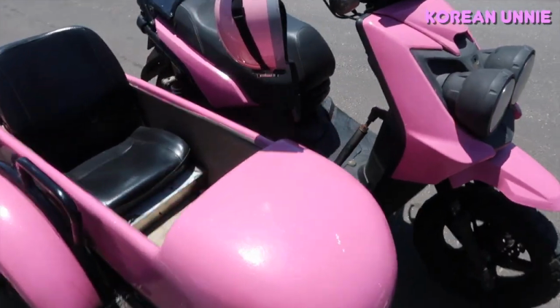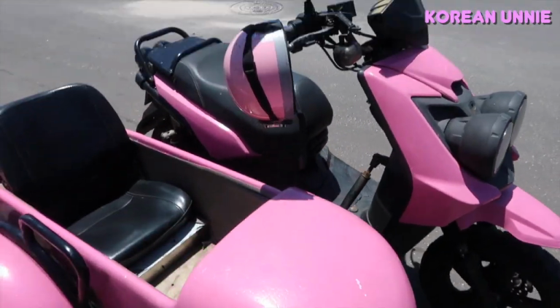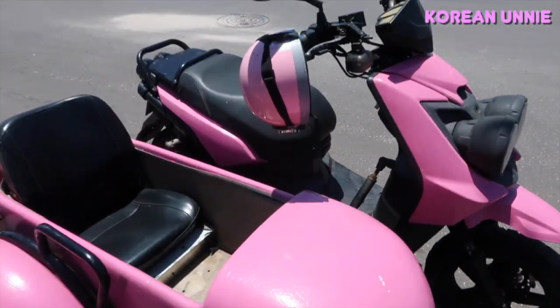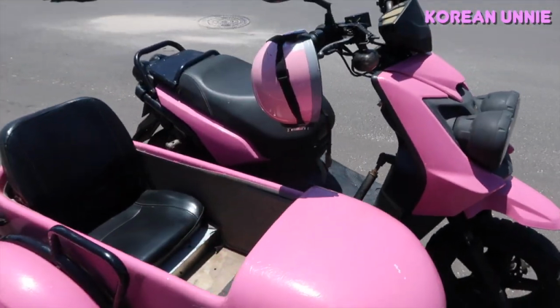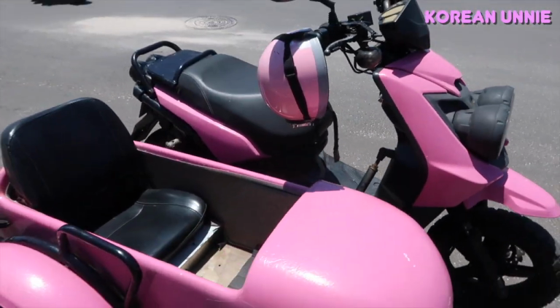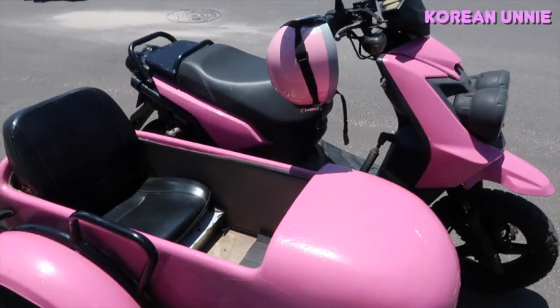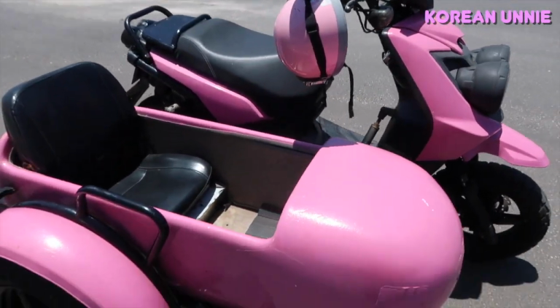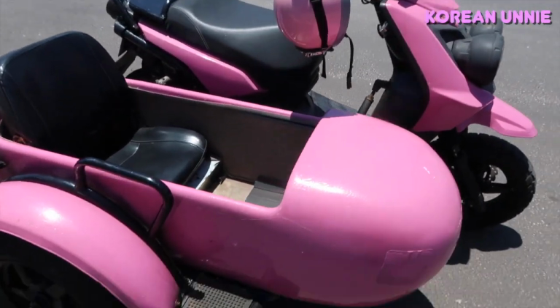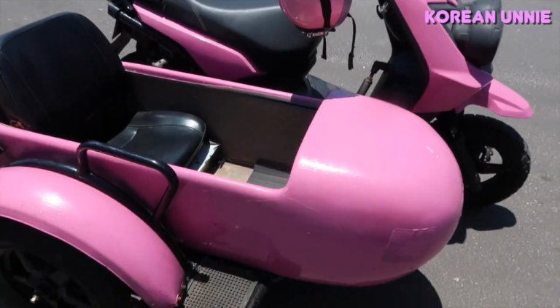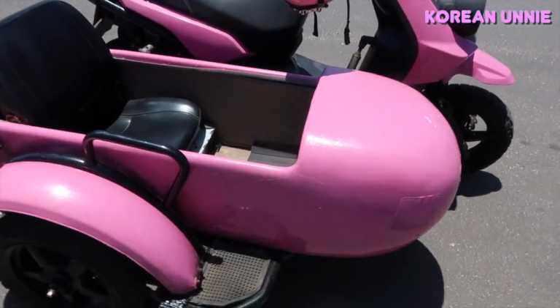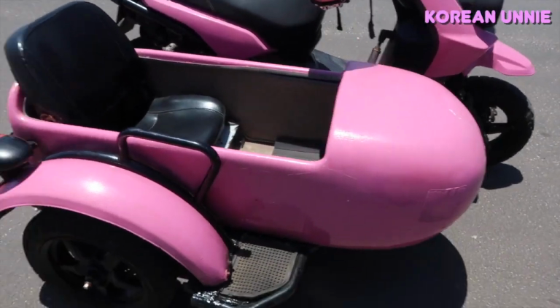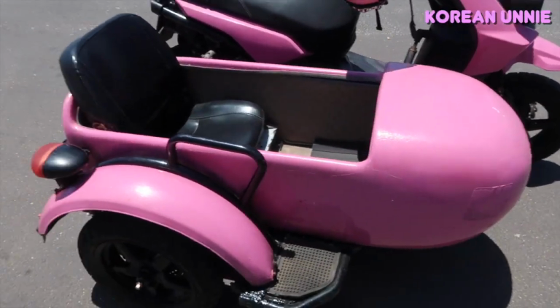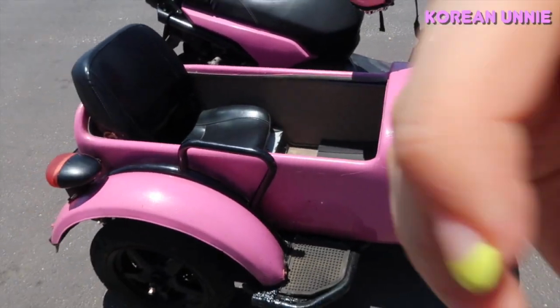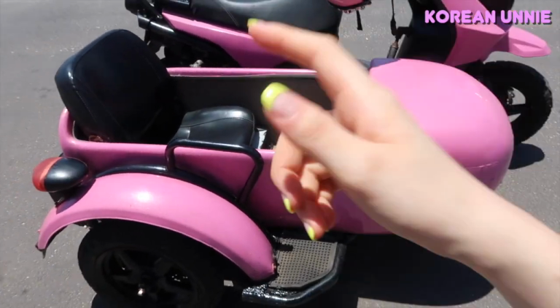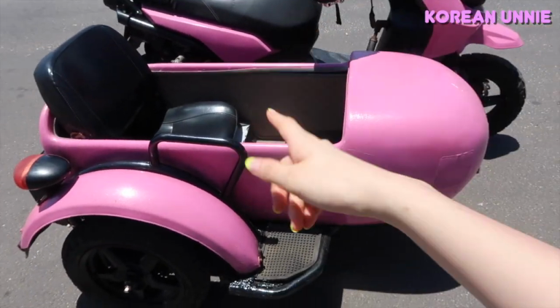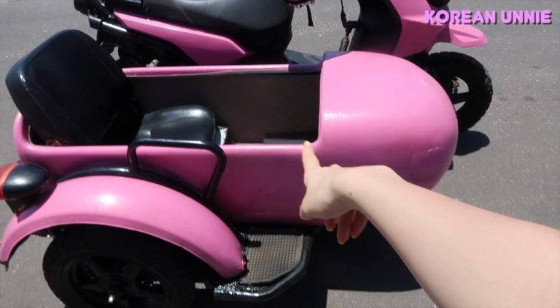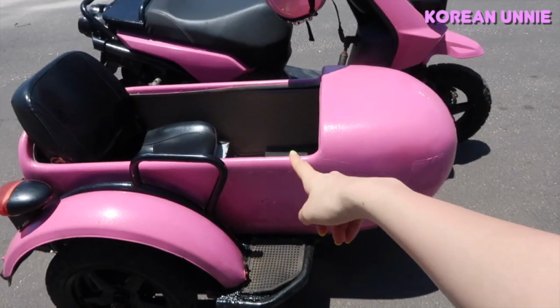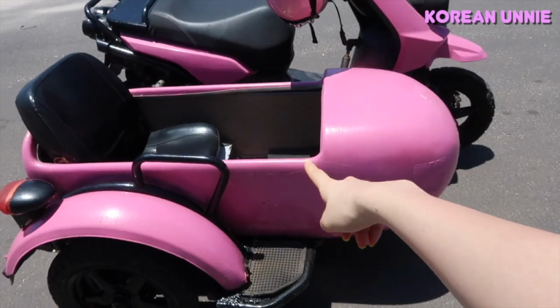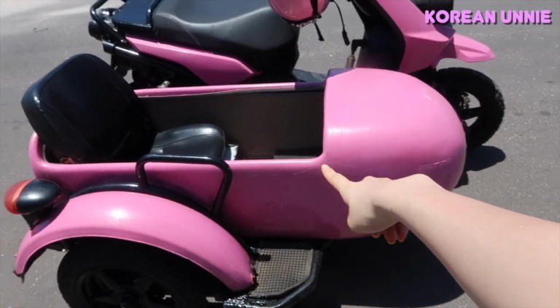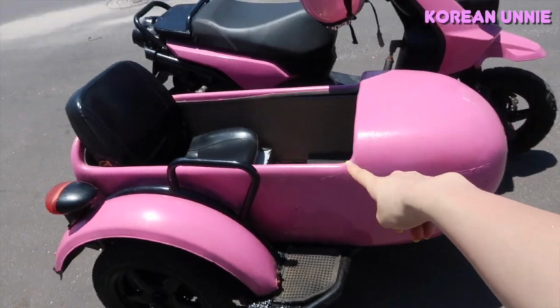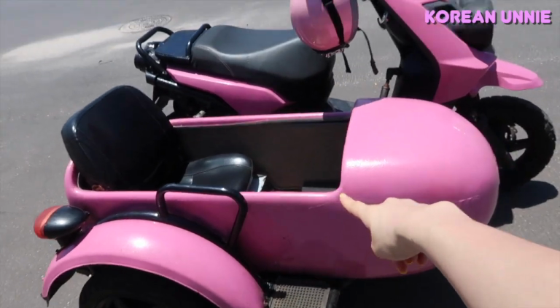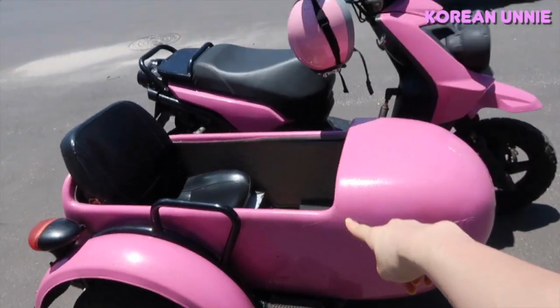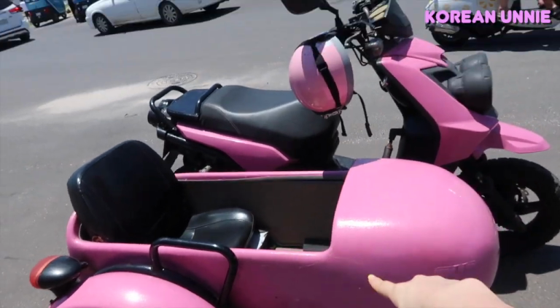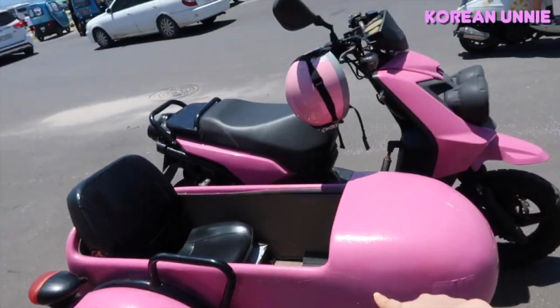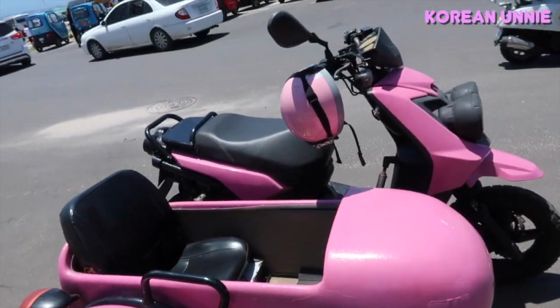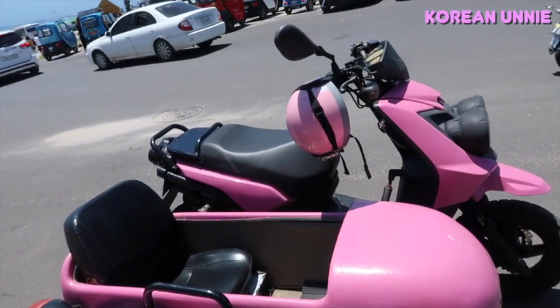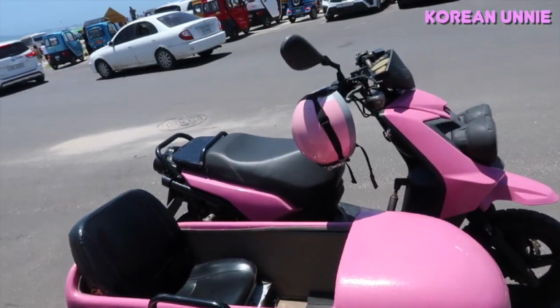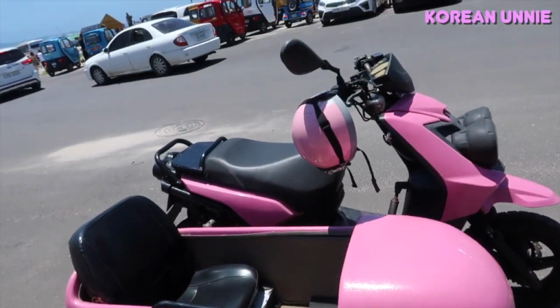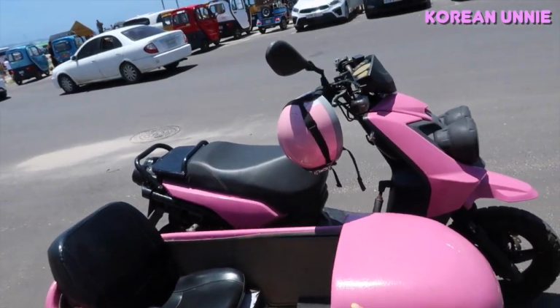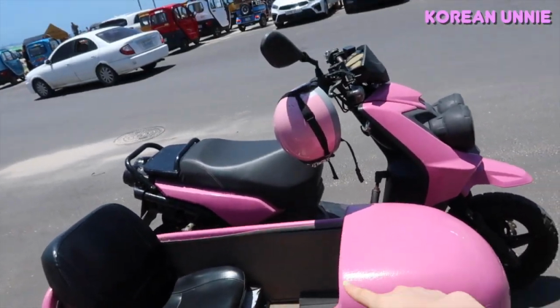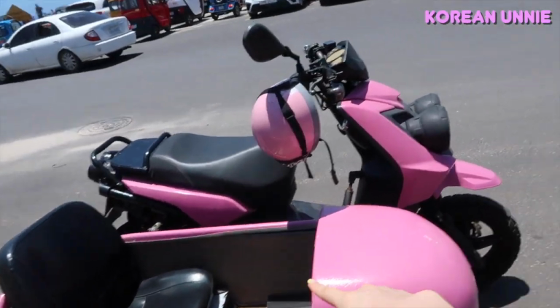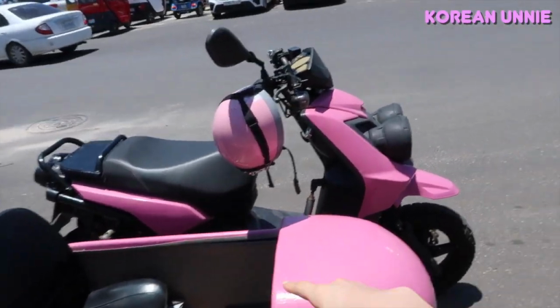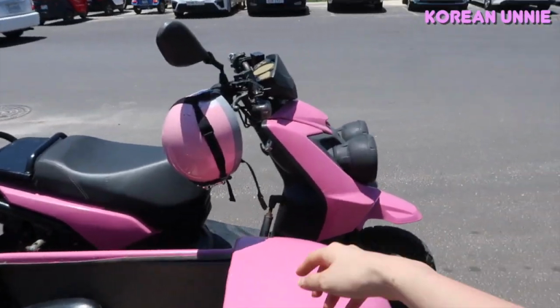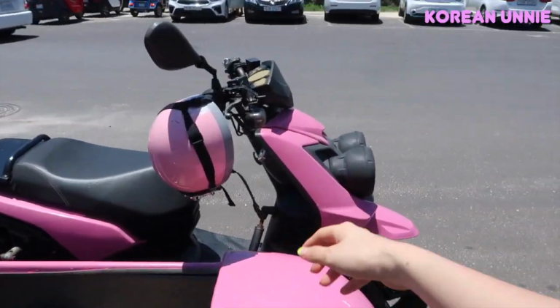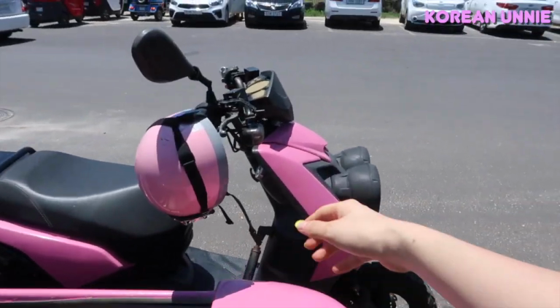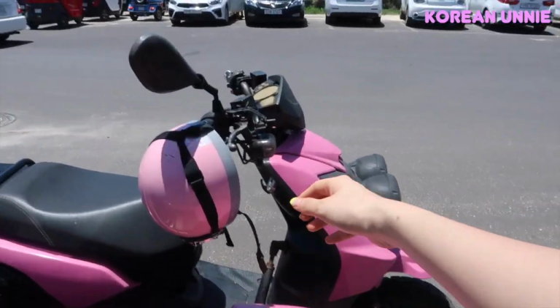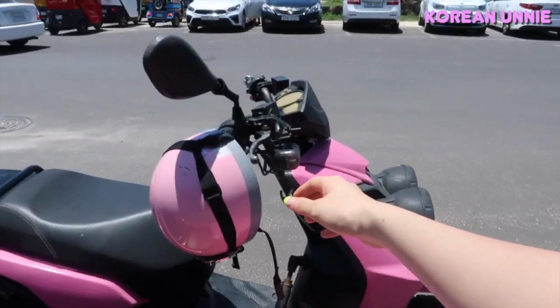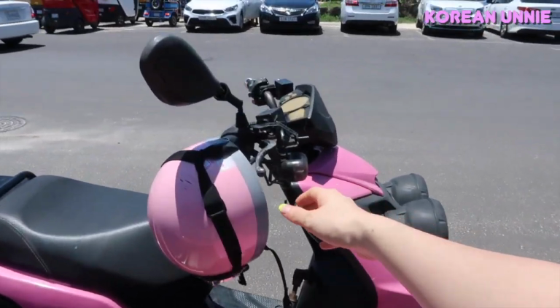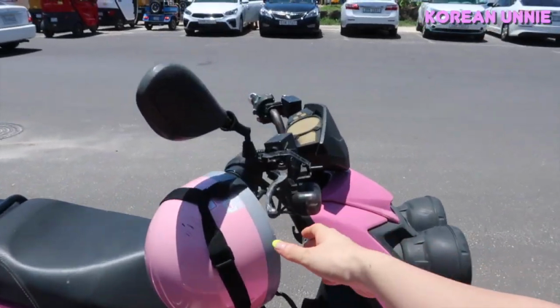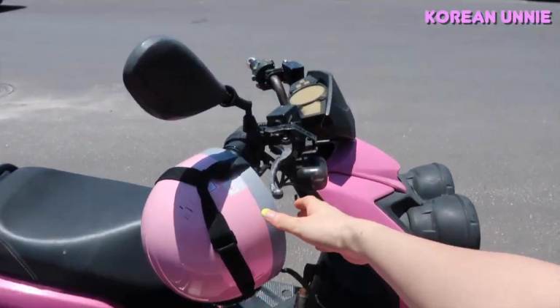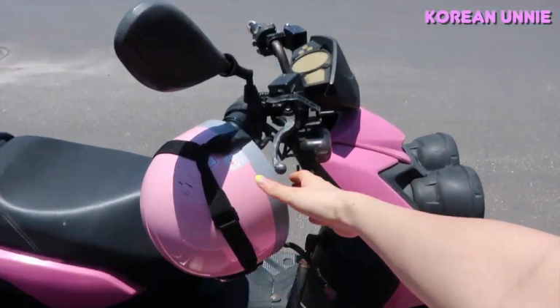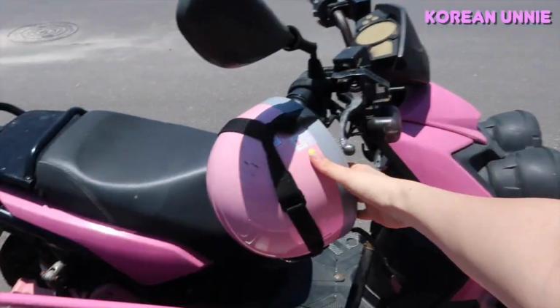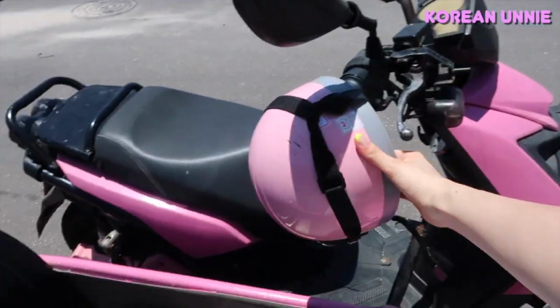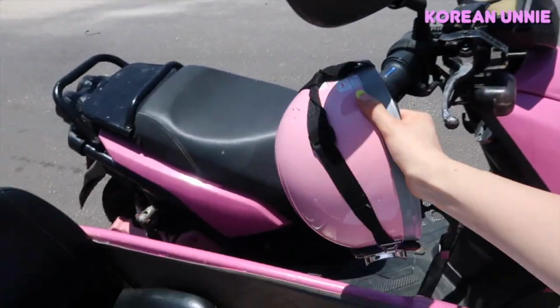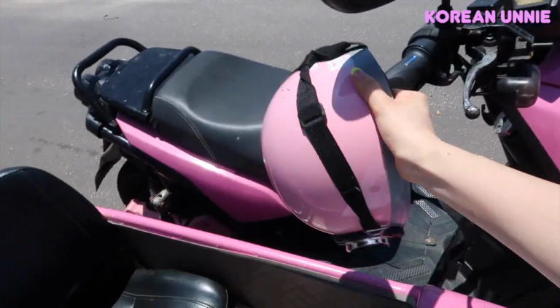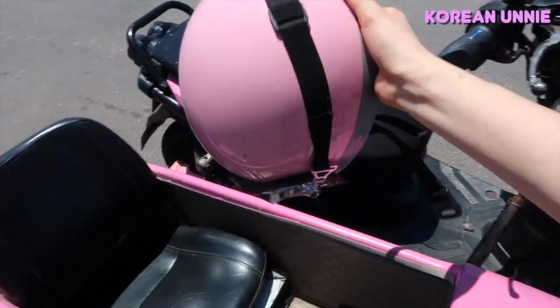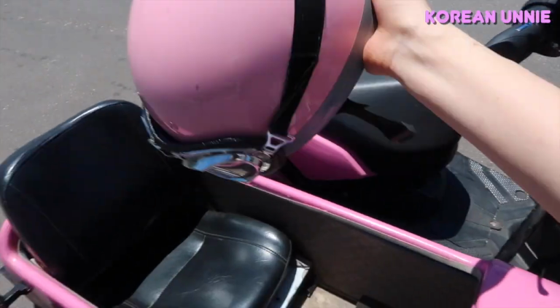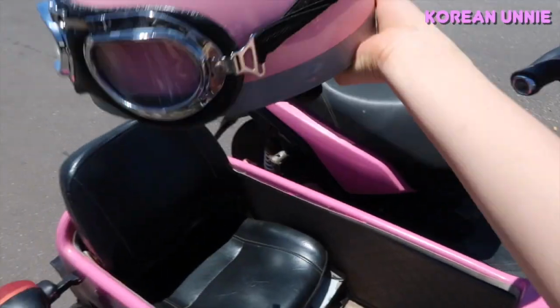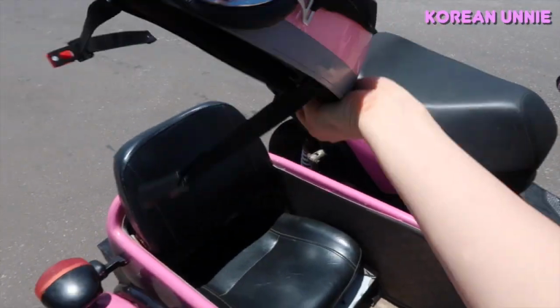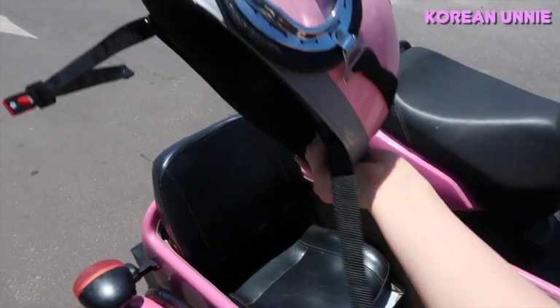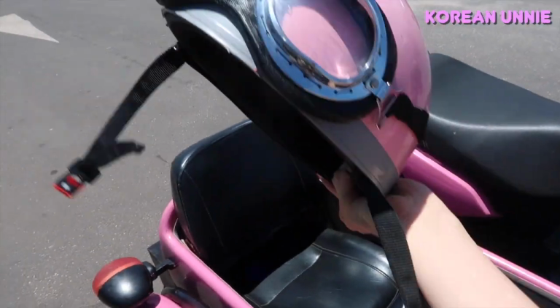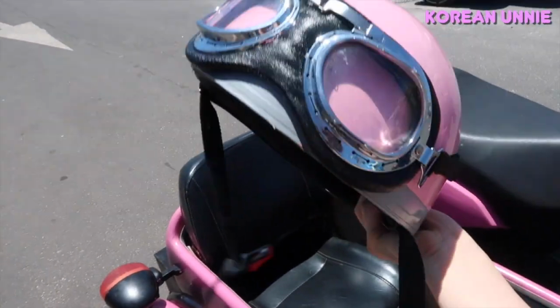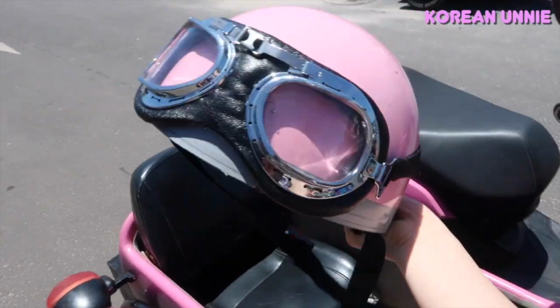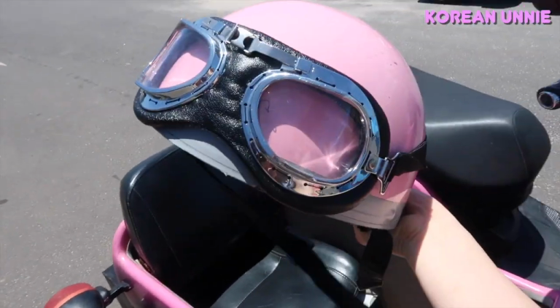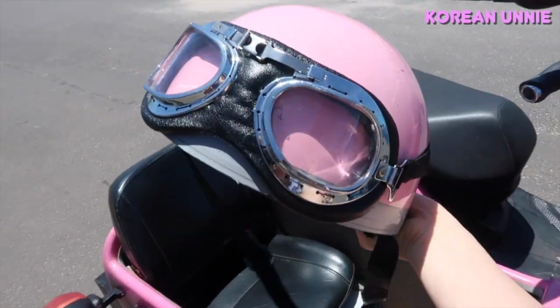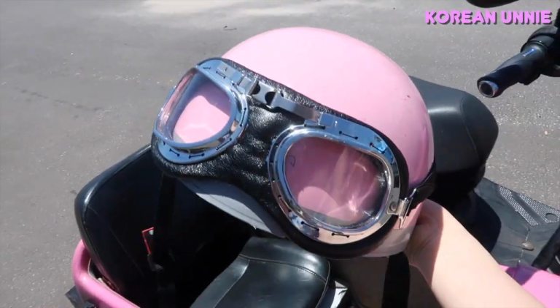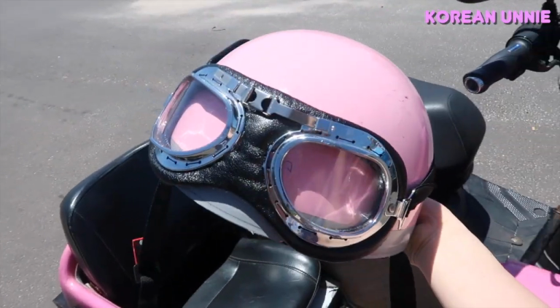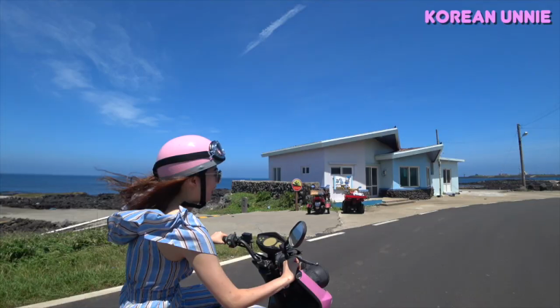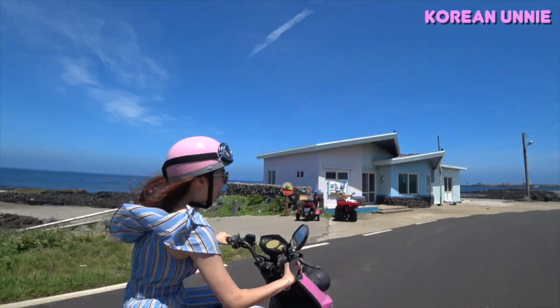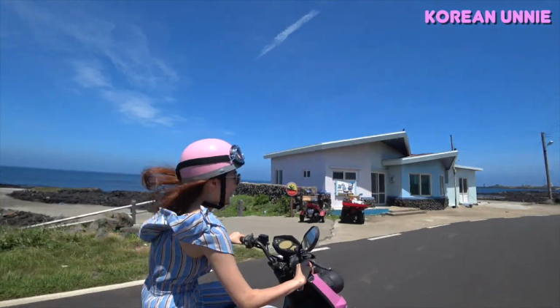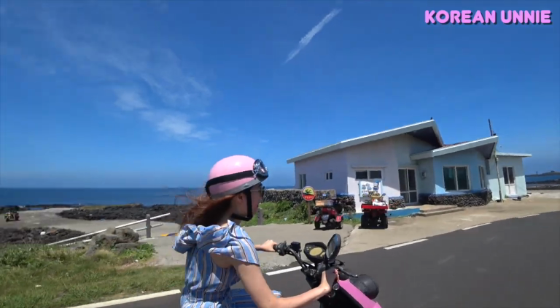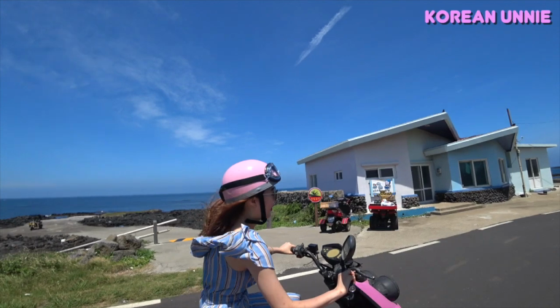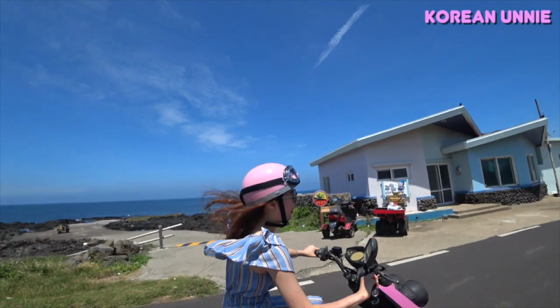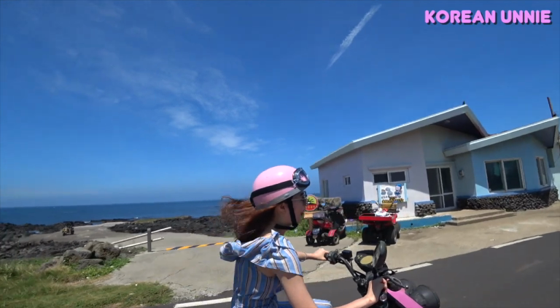Of course I choose pink. Korean only choose pink. And my dad was riding here. Look at my helmet. Let's go!